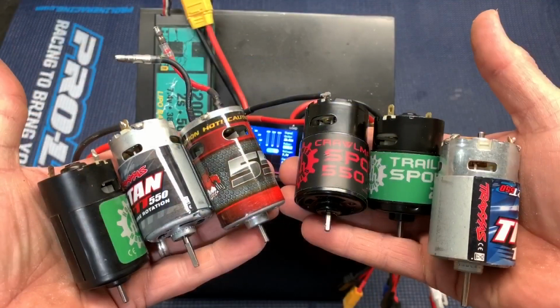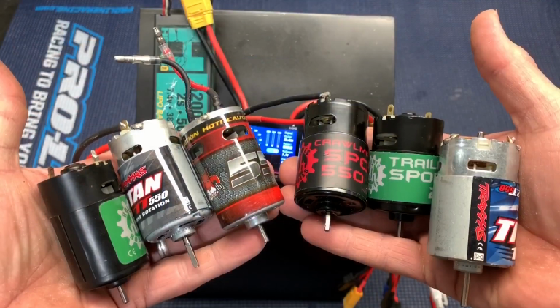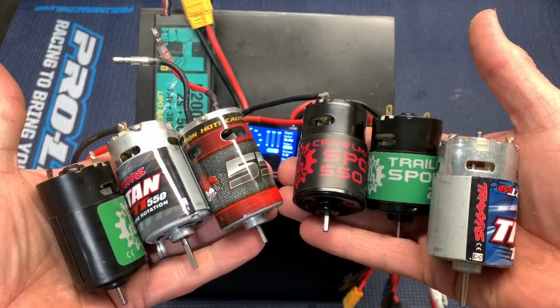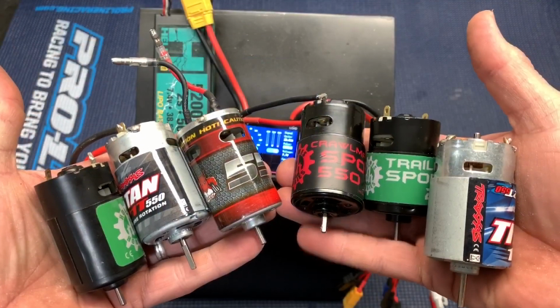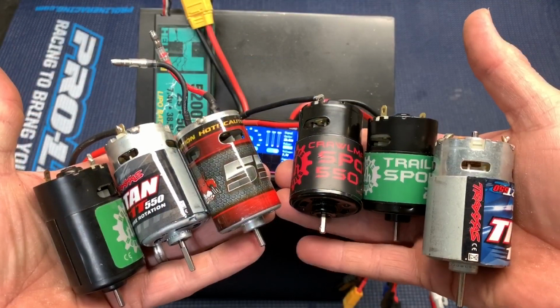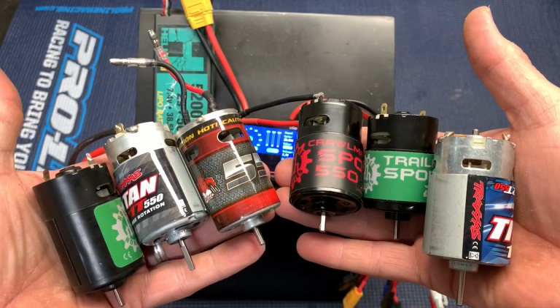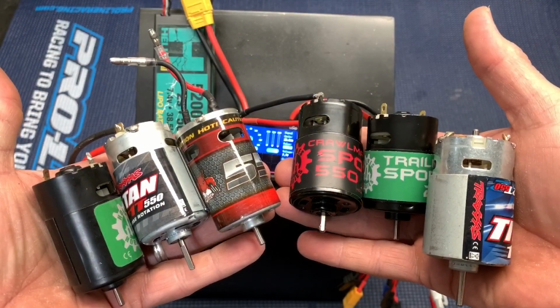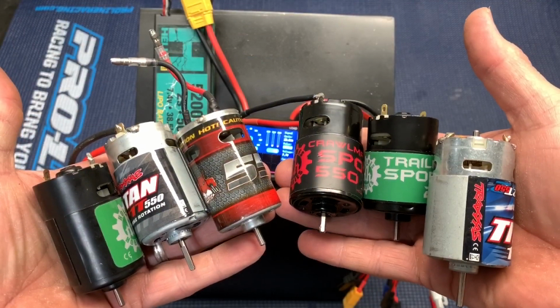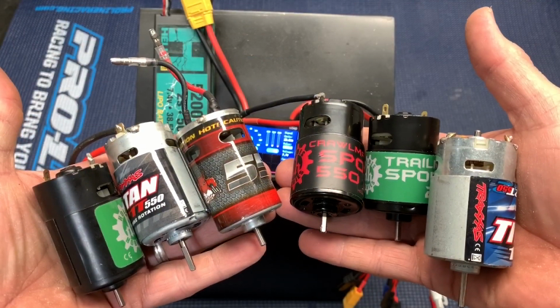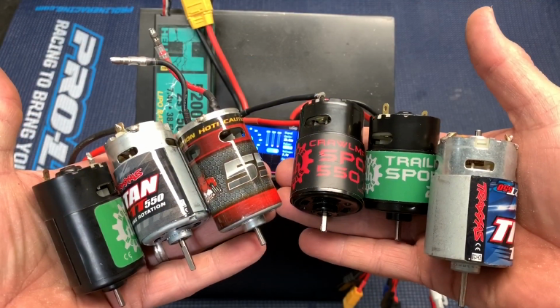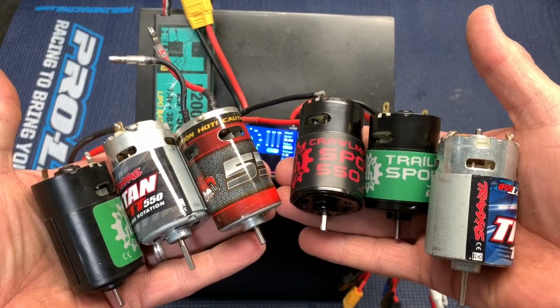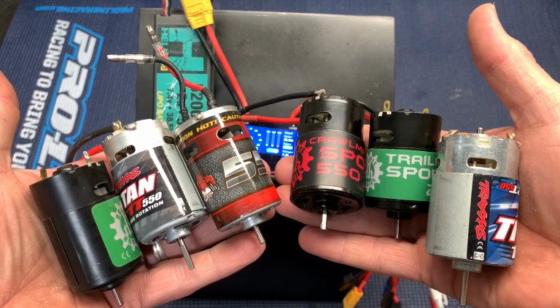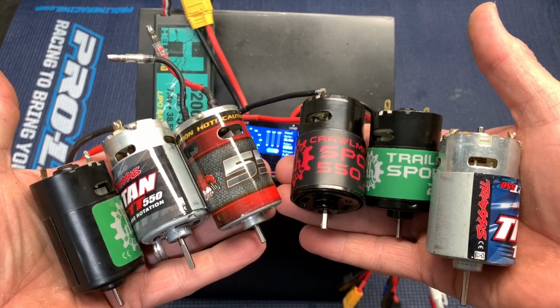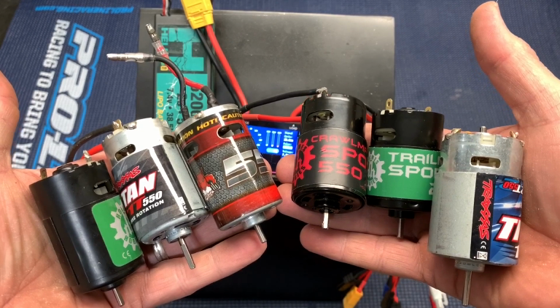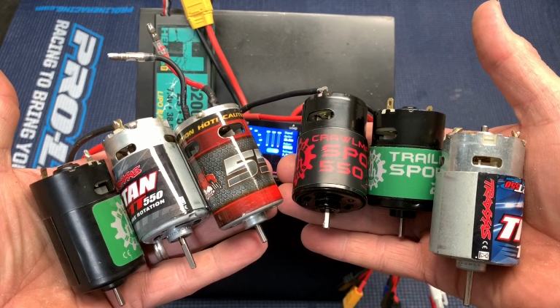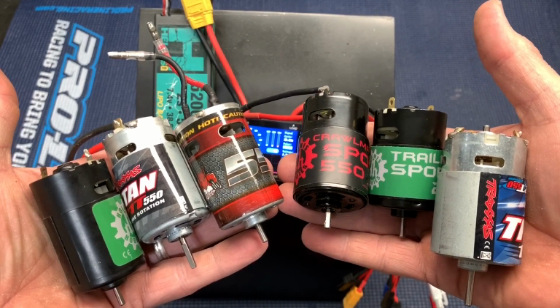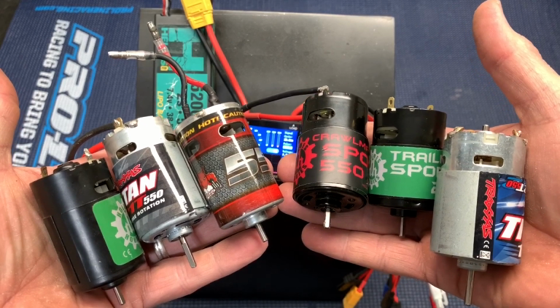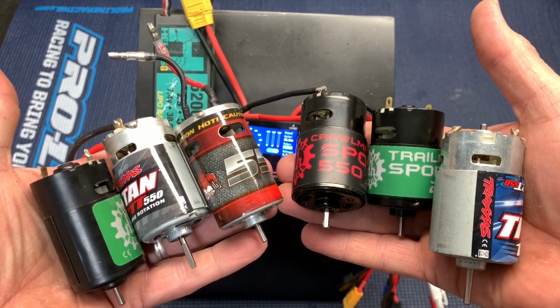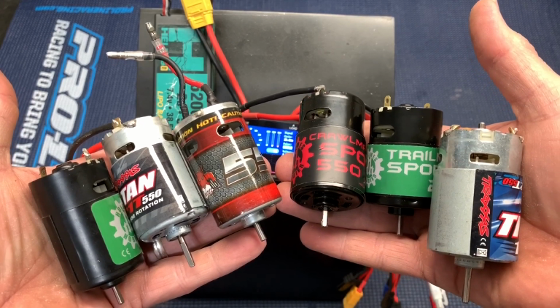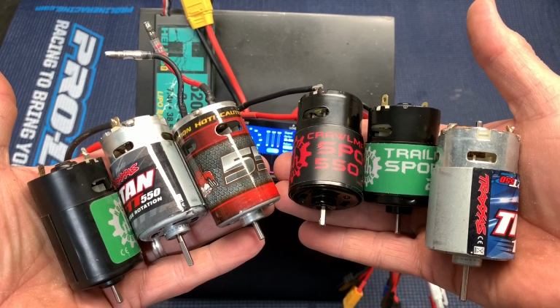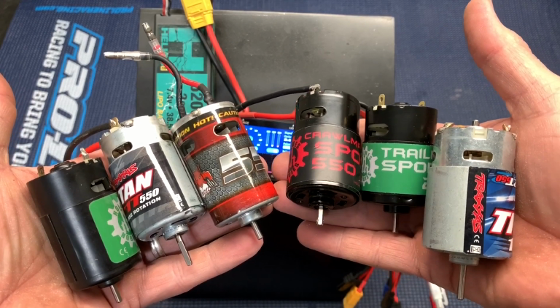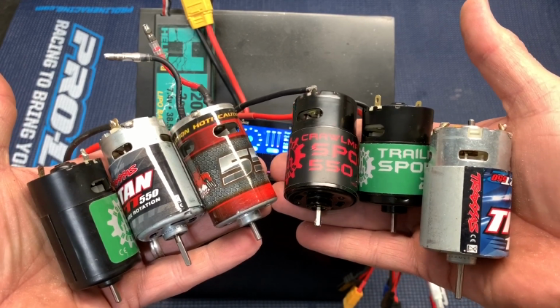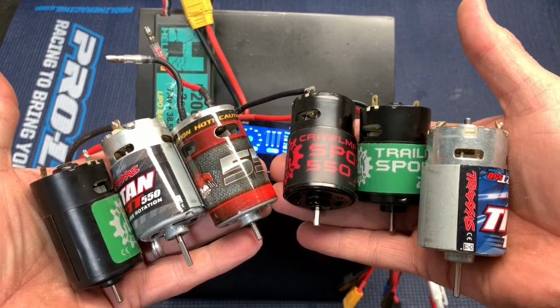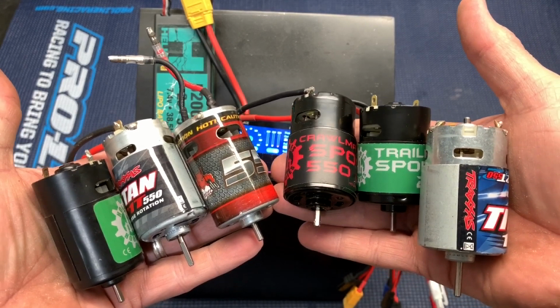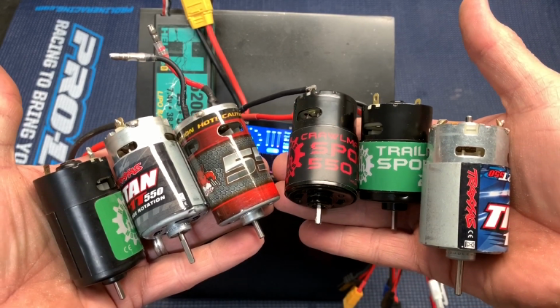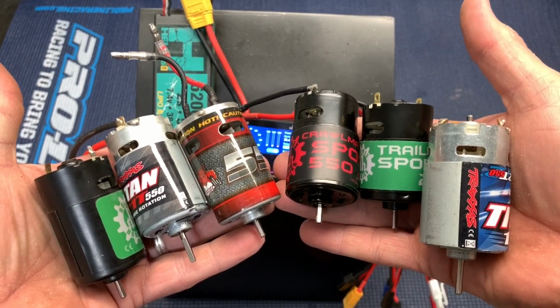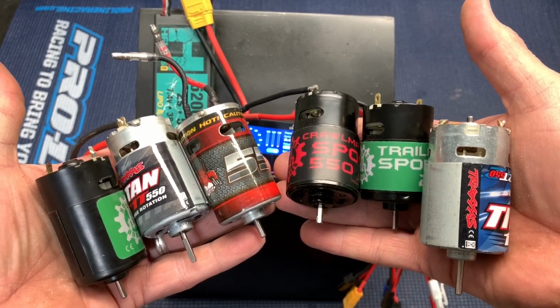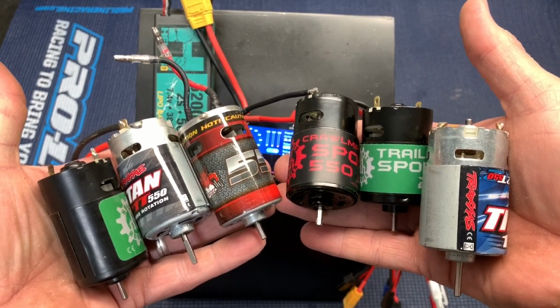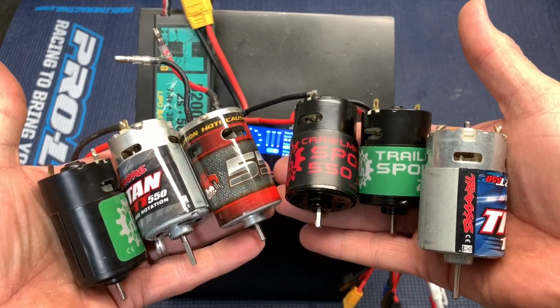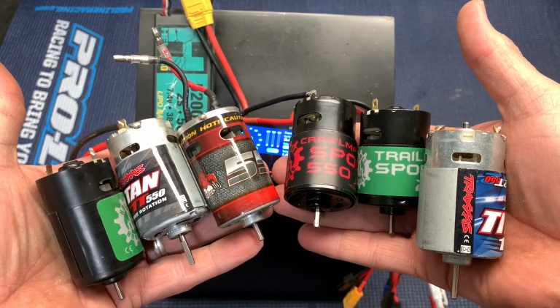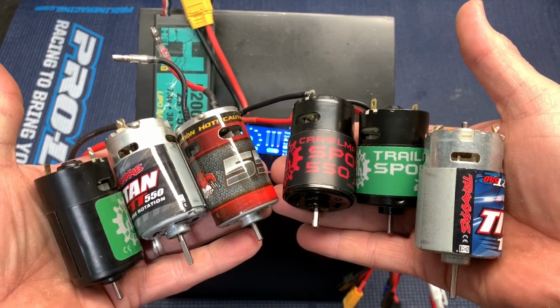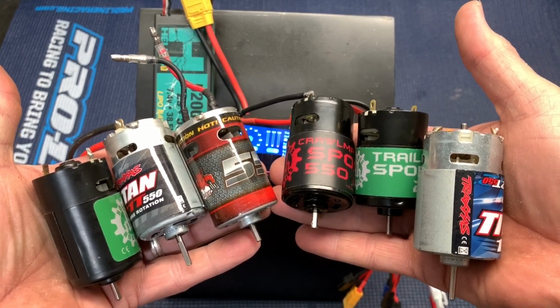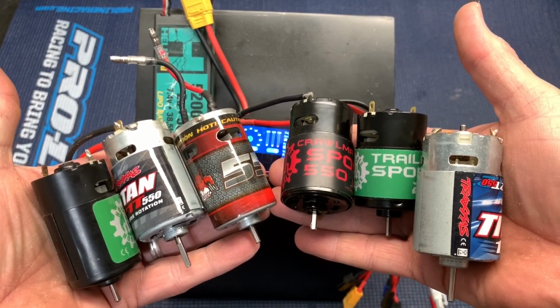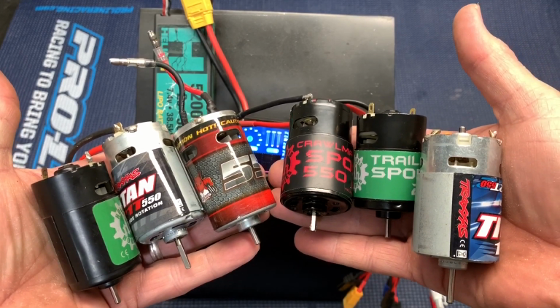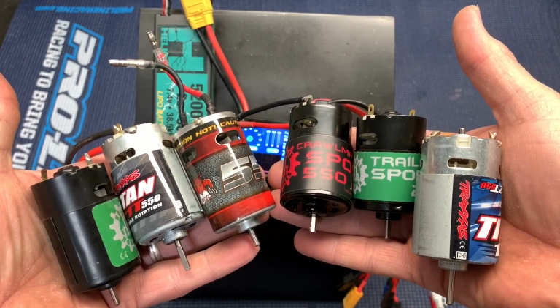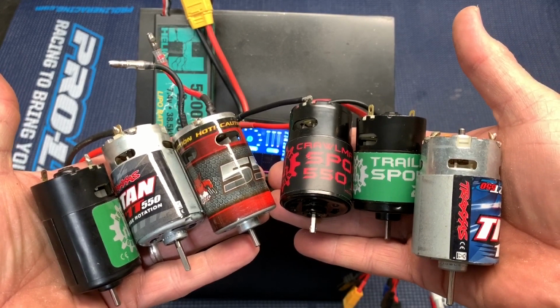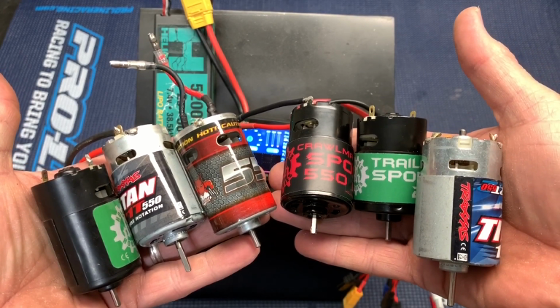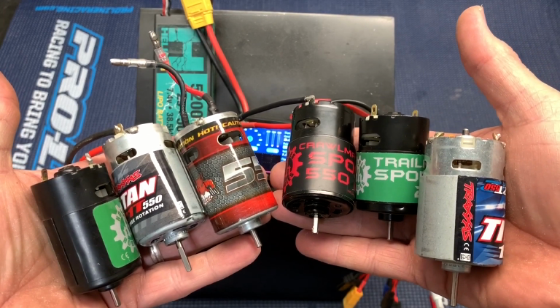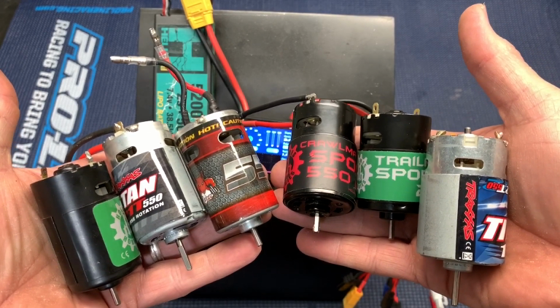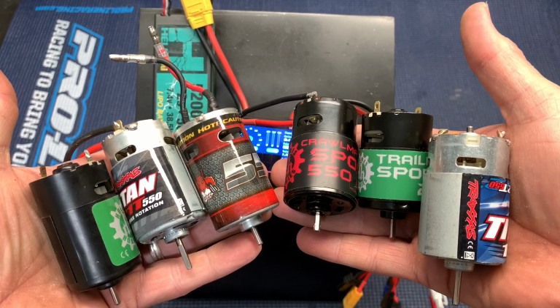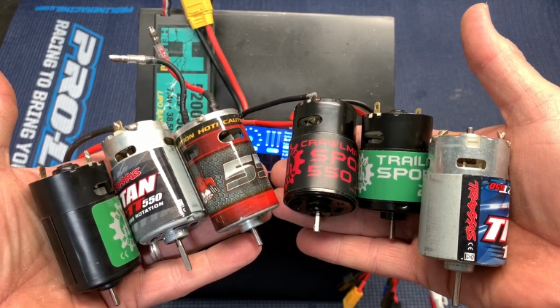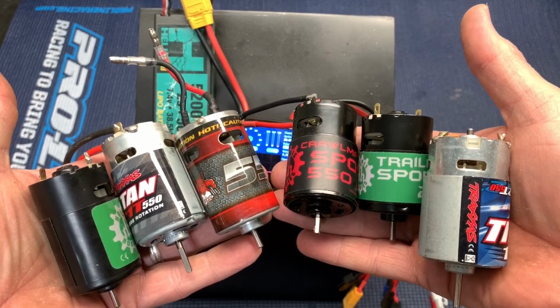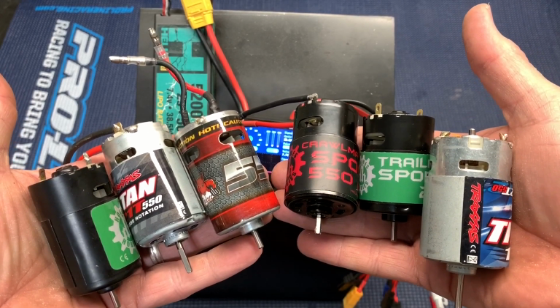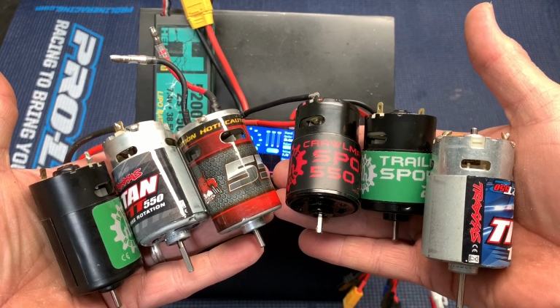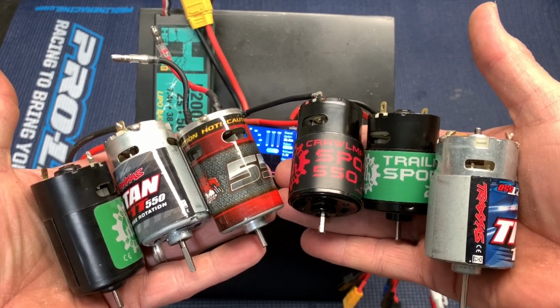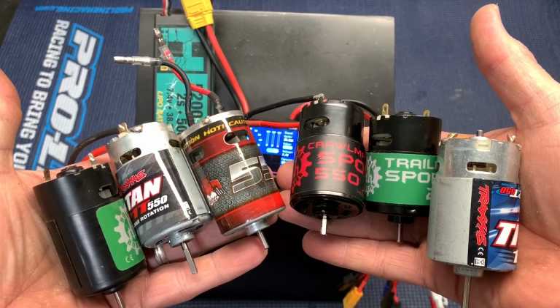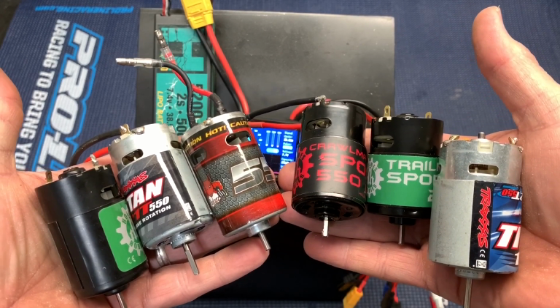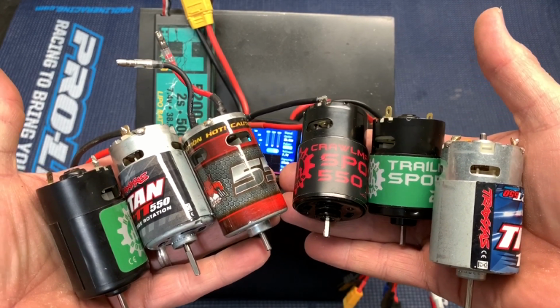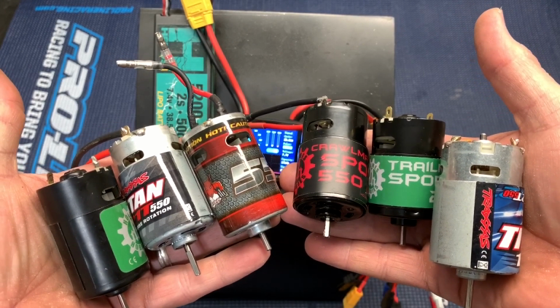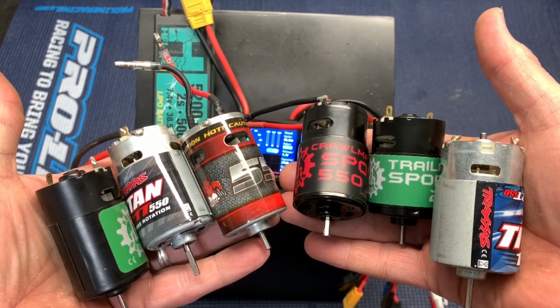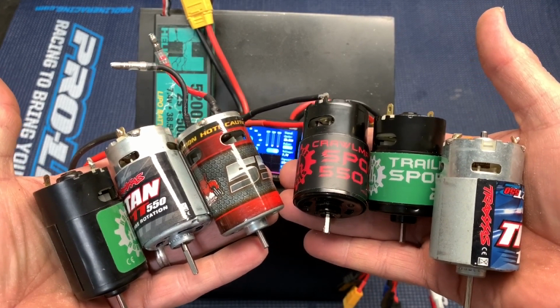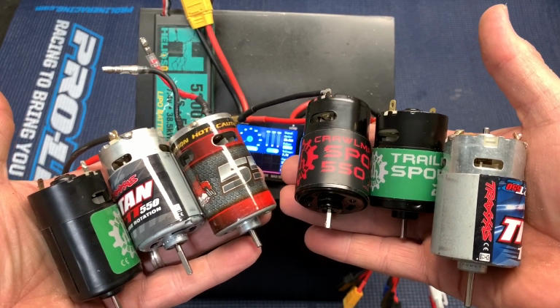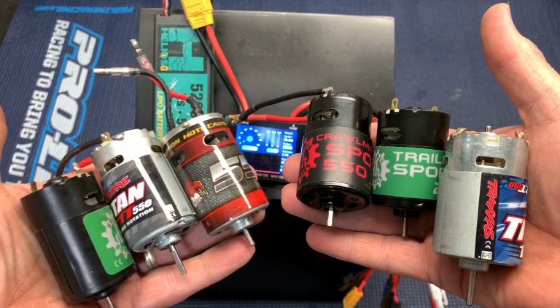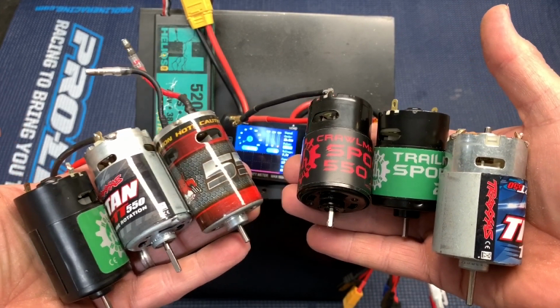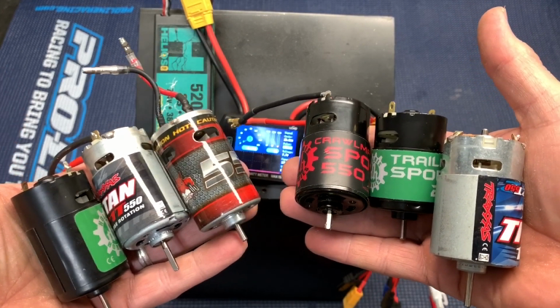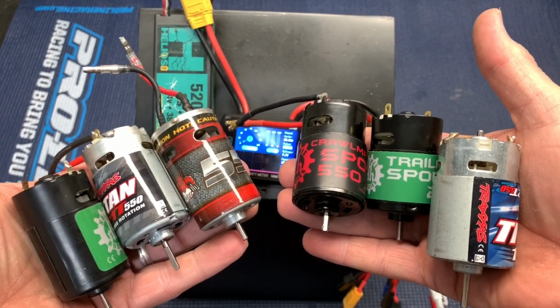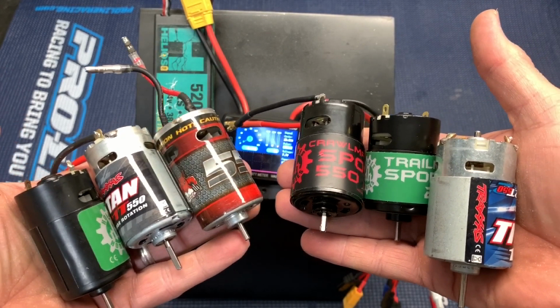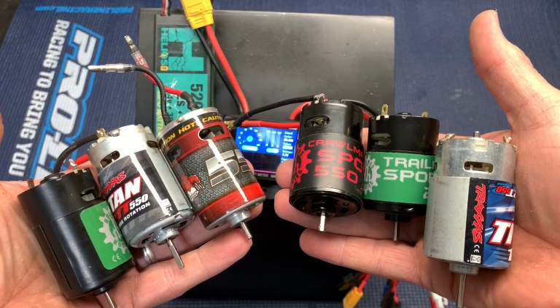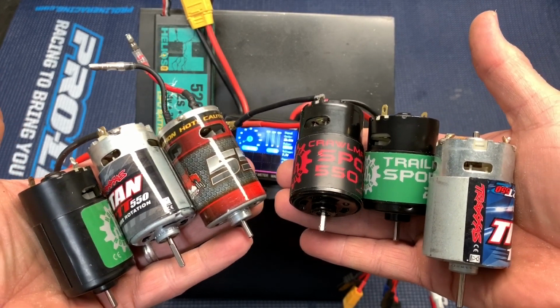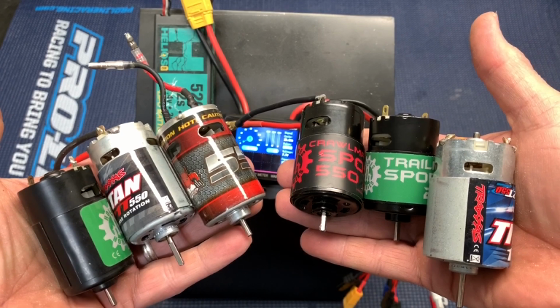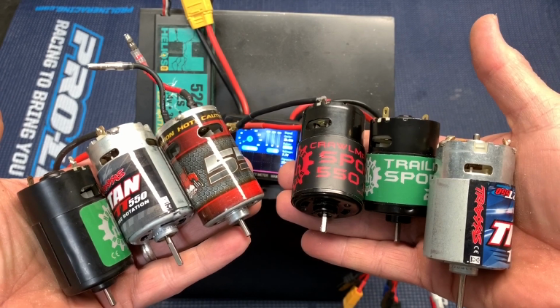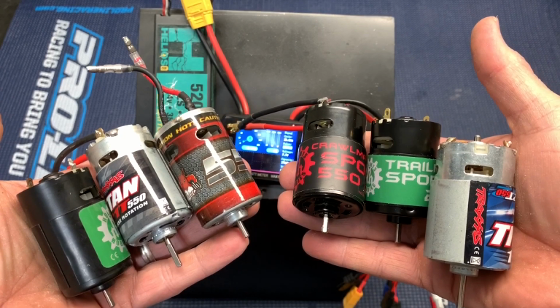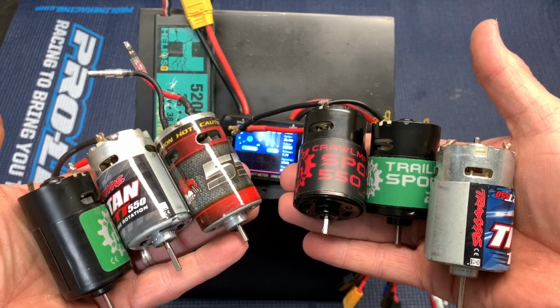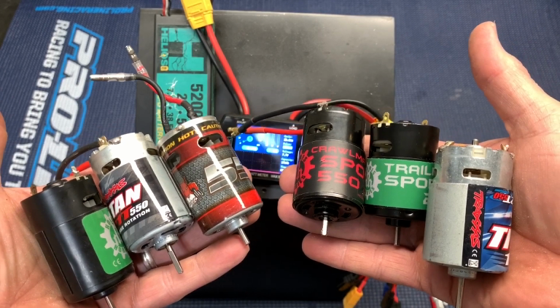For the first set of tests, I'm just simply going to power these motors up straight and show you the amps and watts that these things pull.